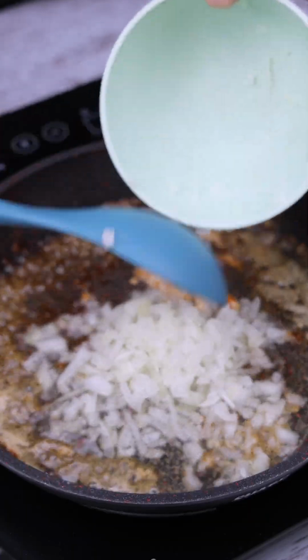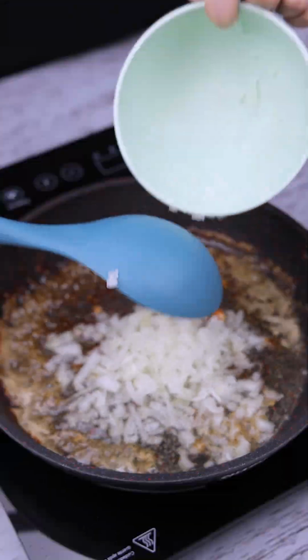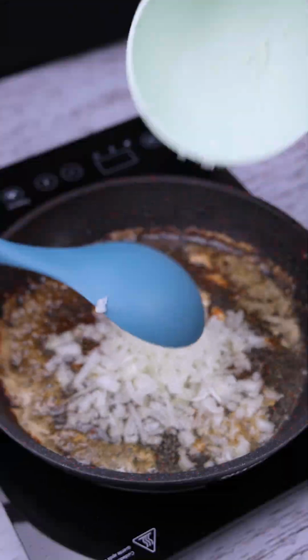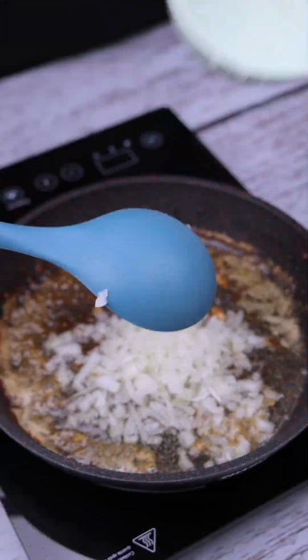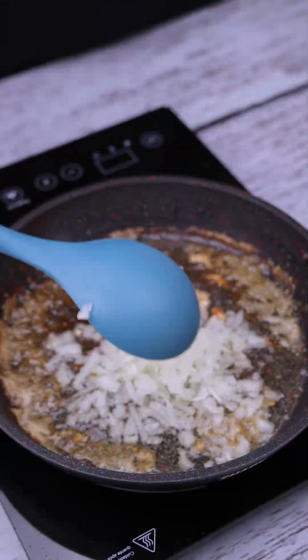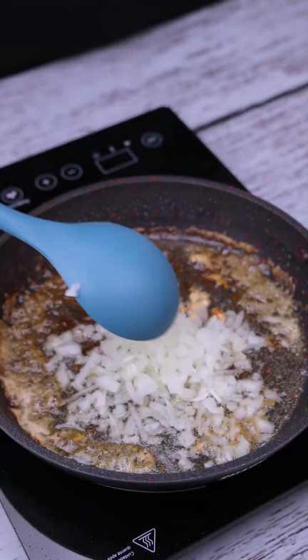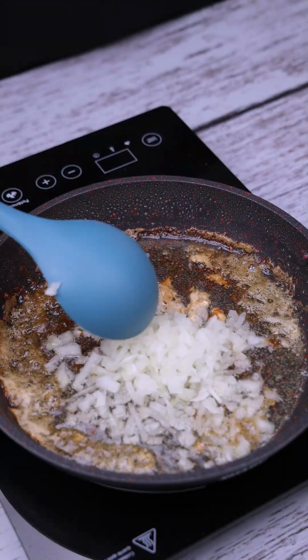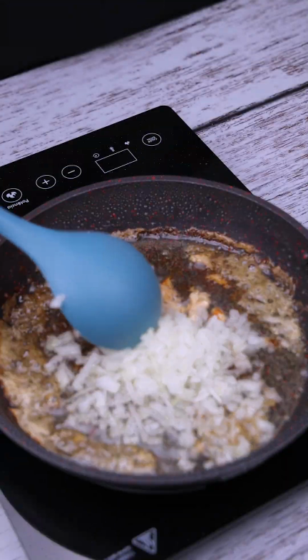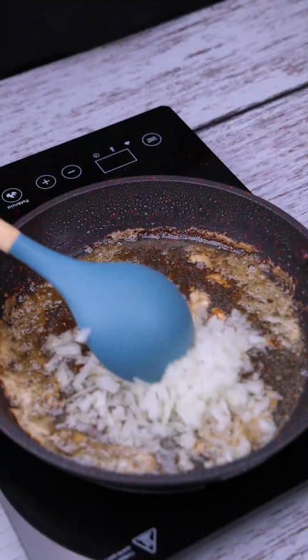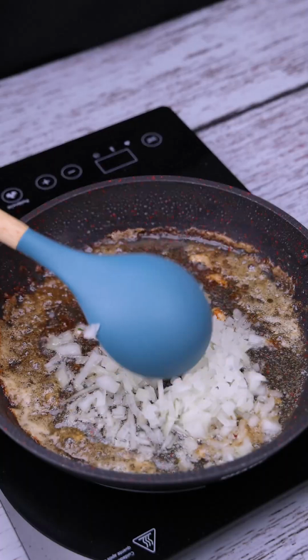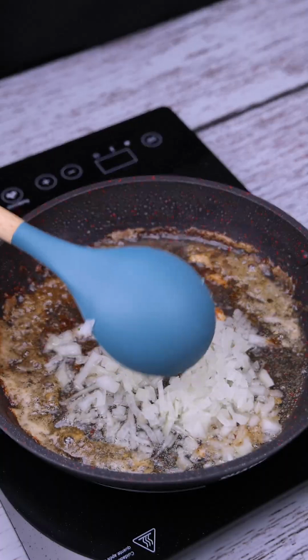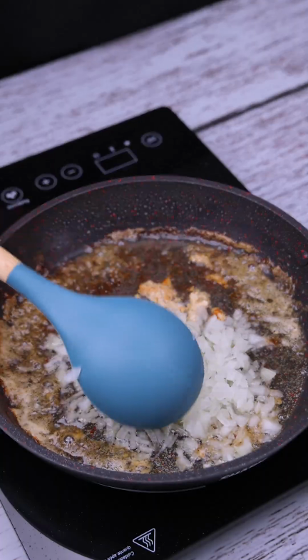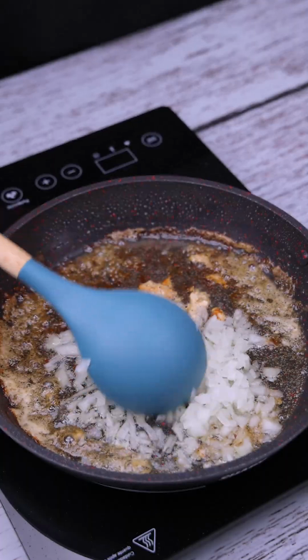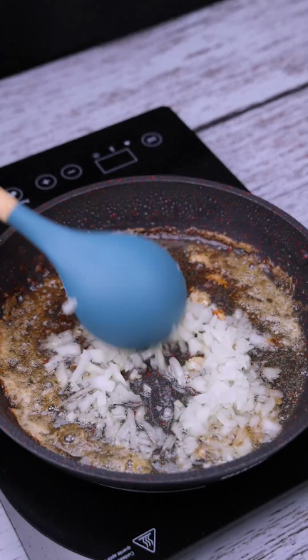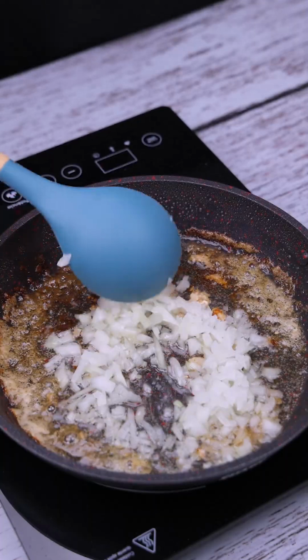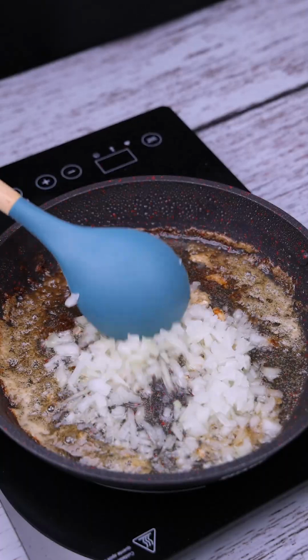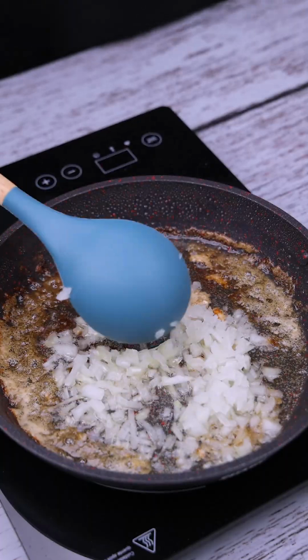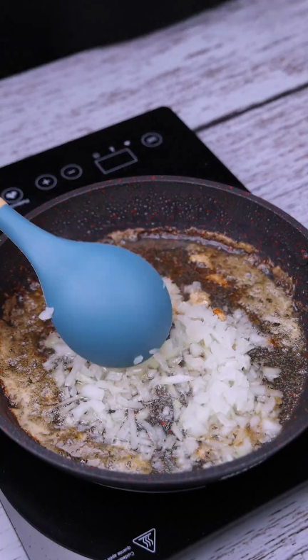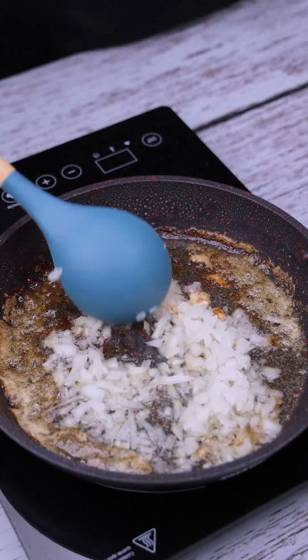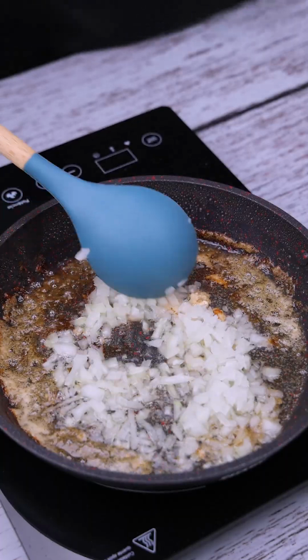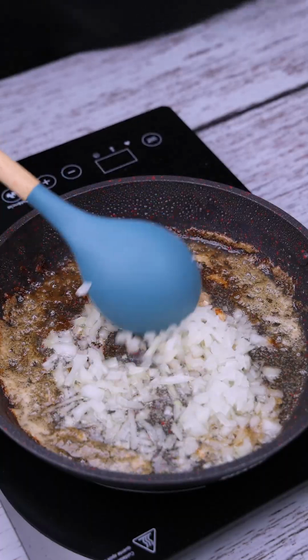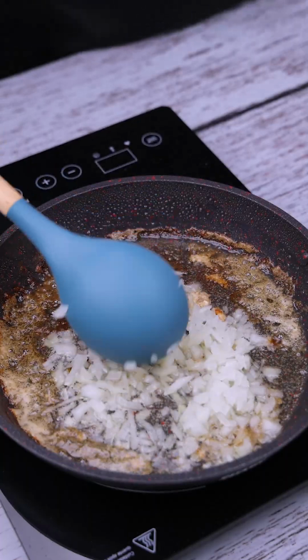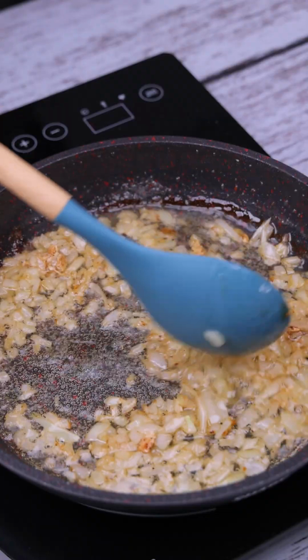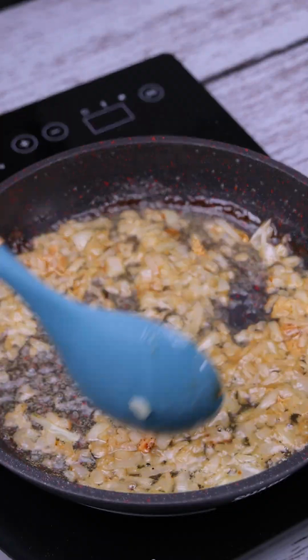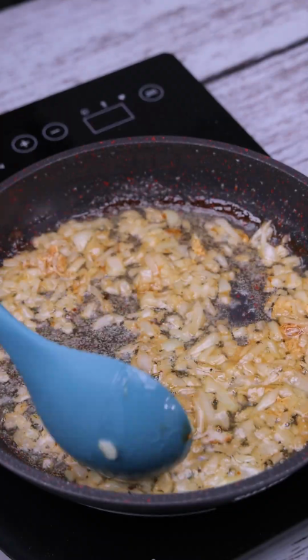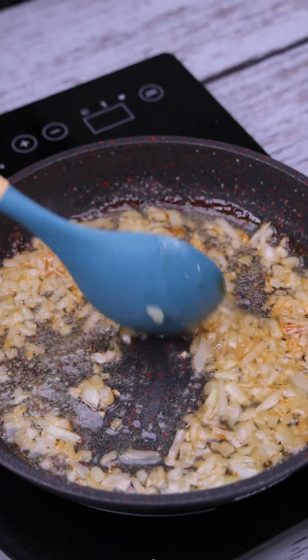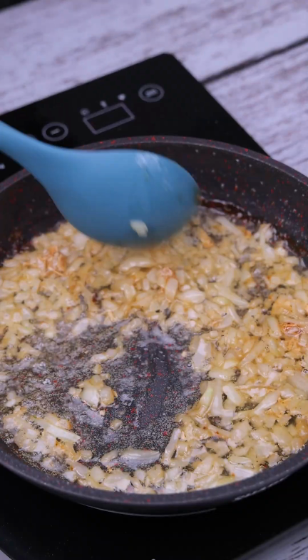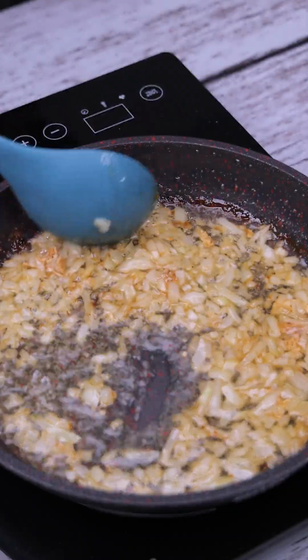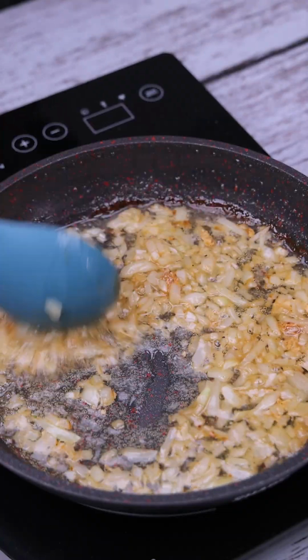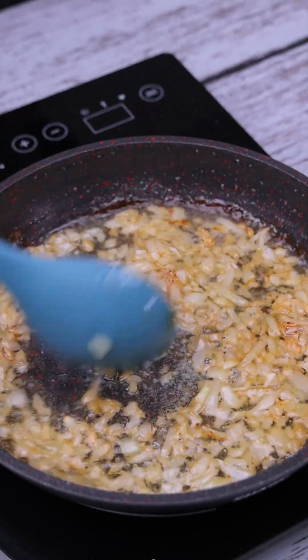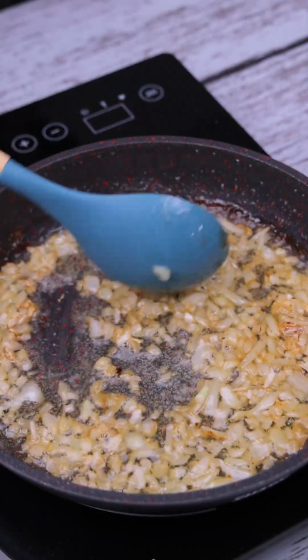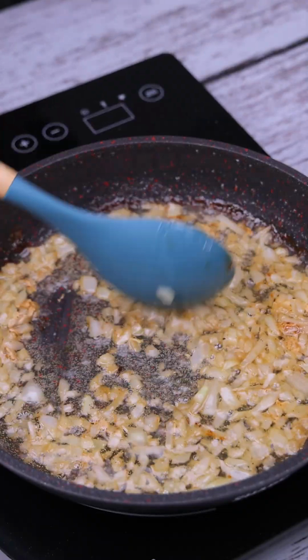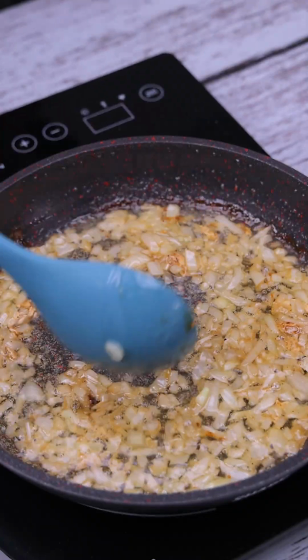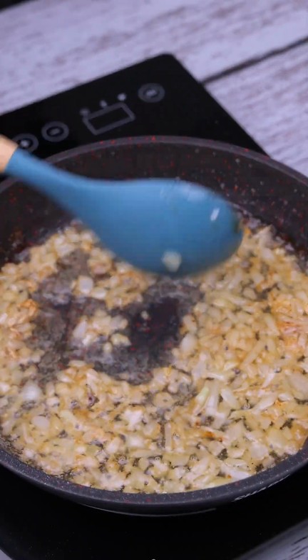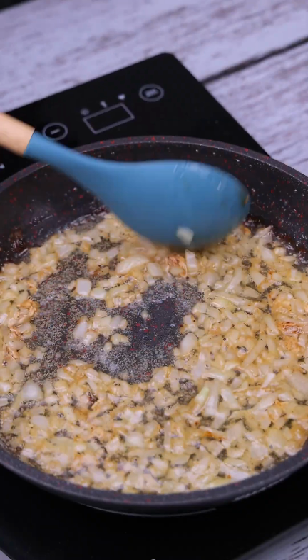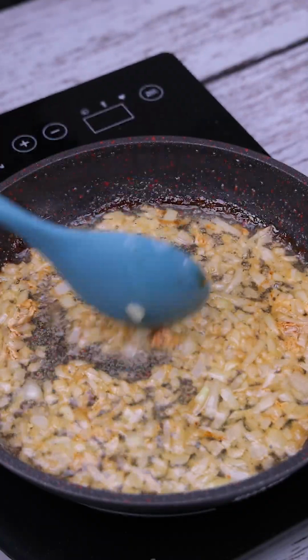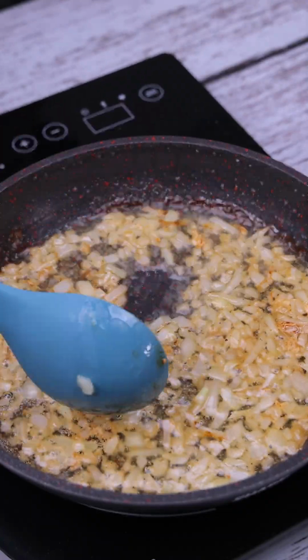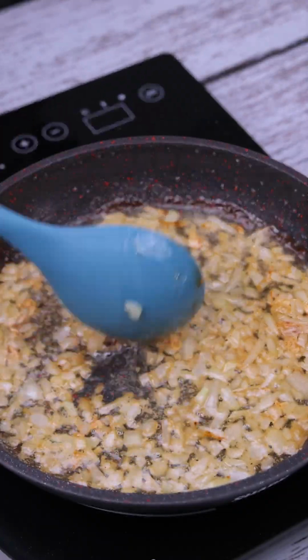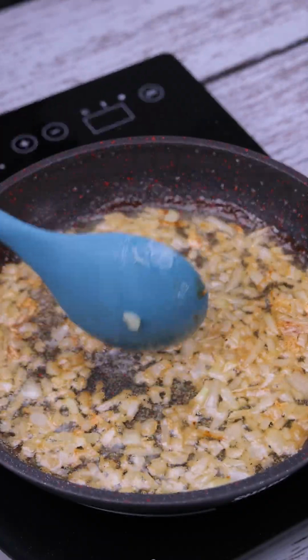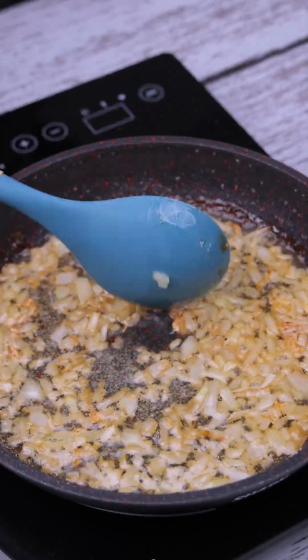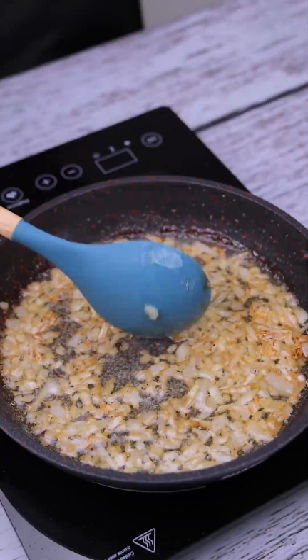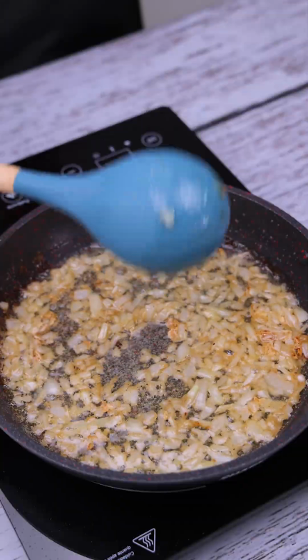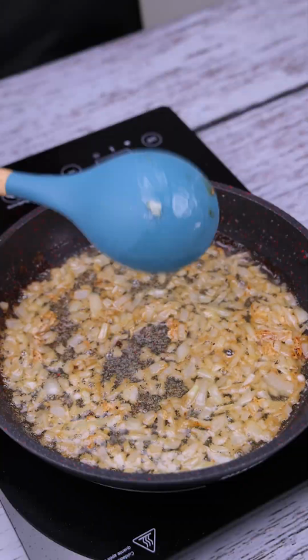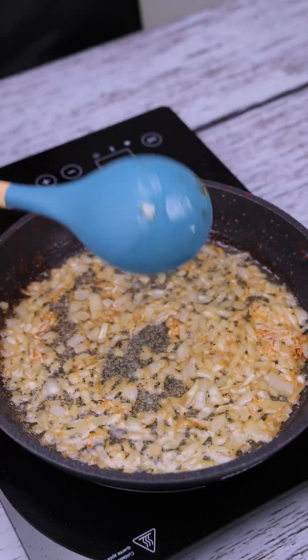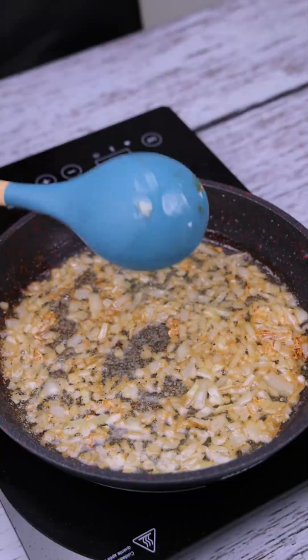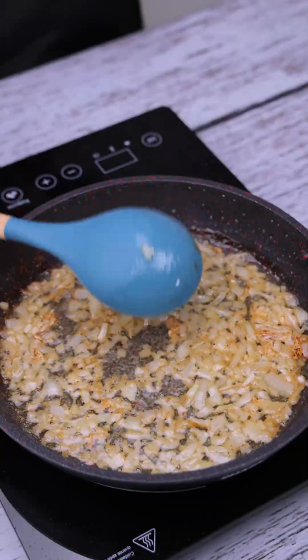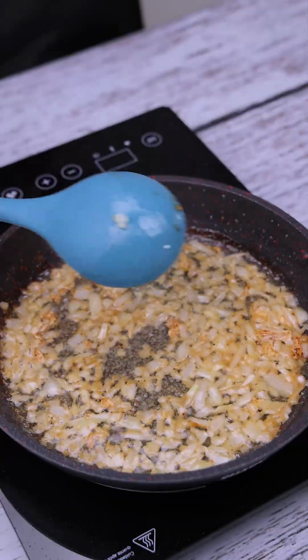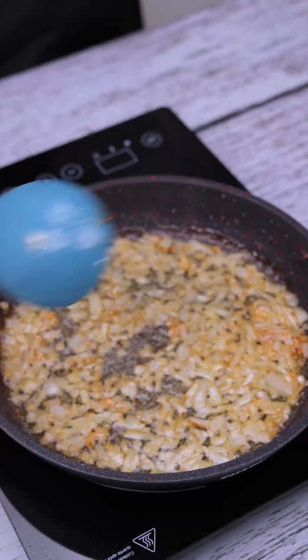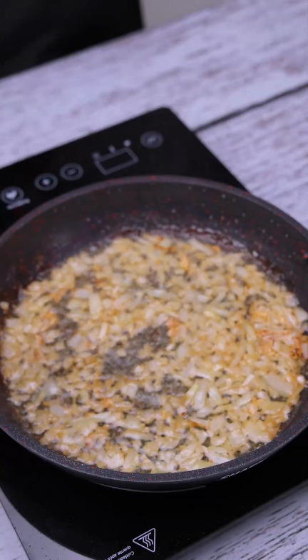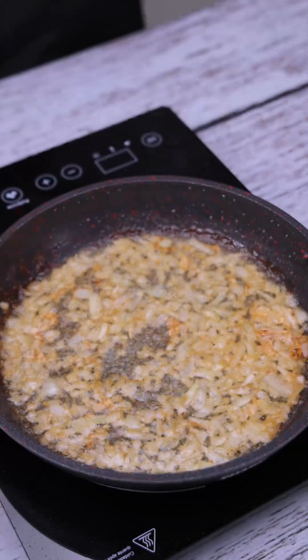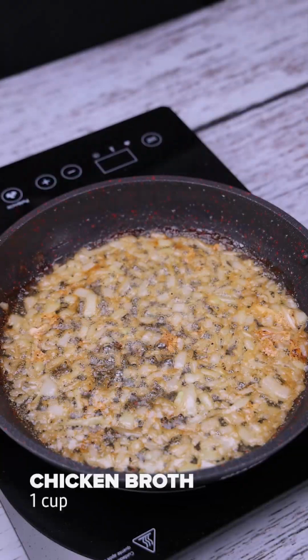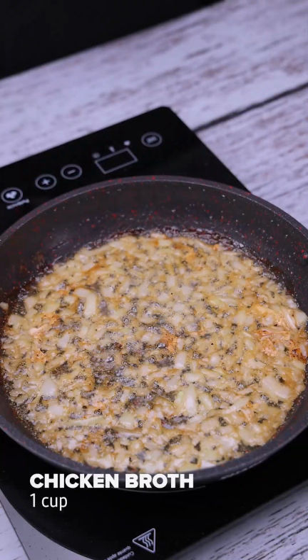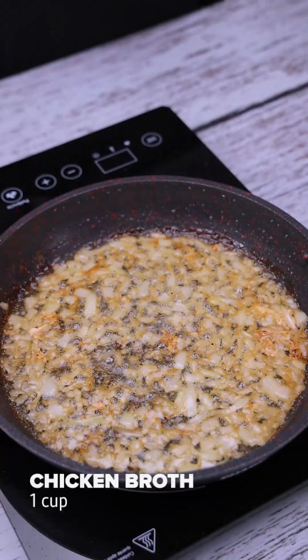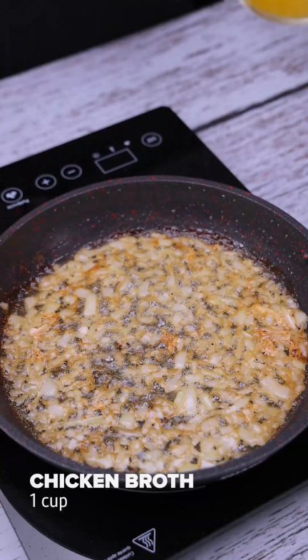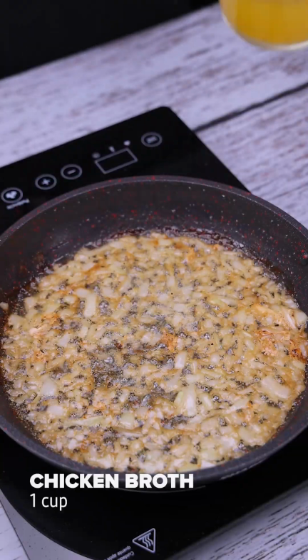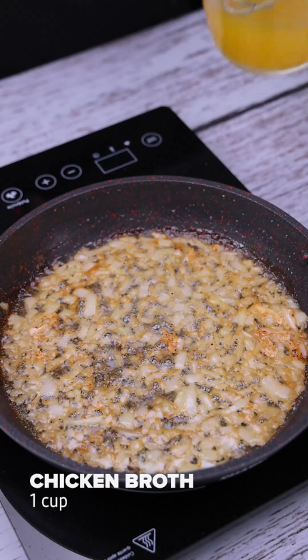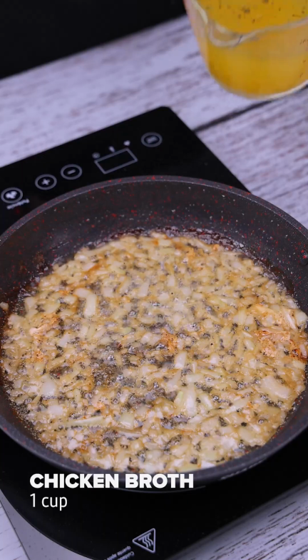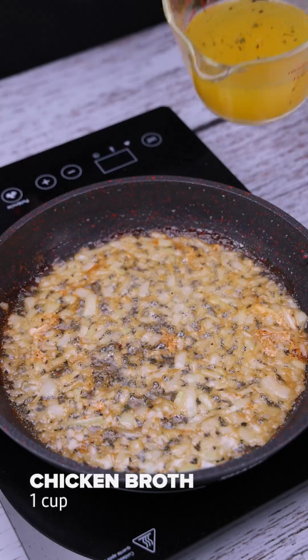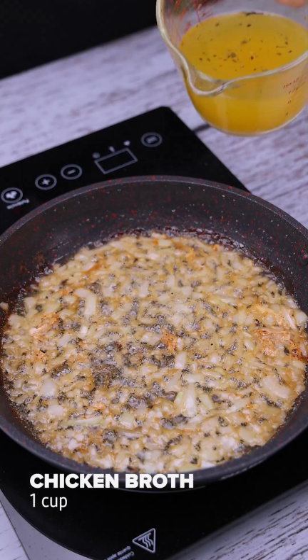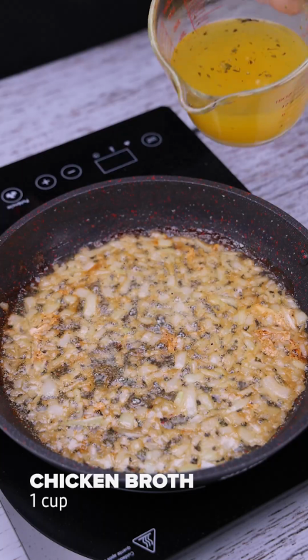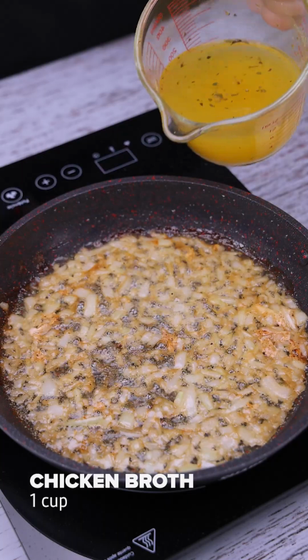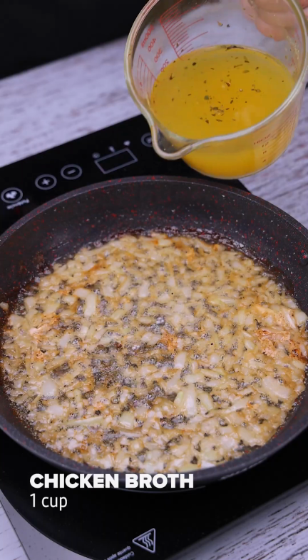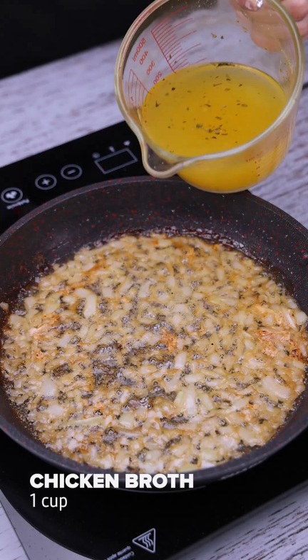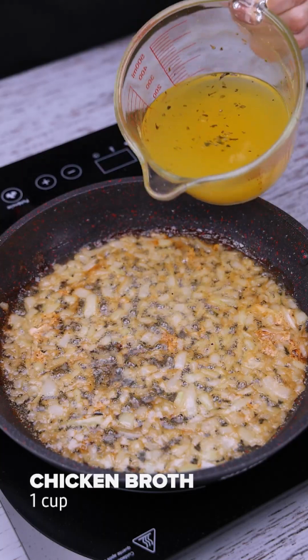Let's stir all the next ingredients. Now let's add a cup of chicken broth.